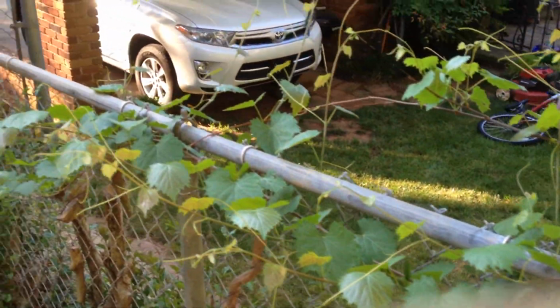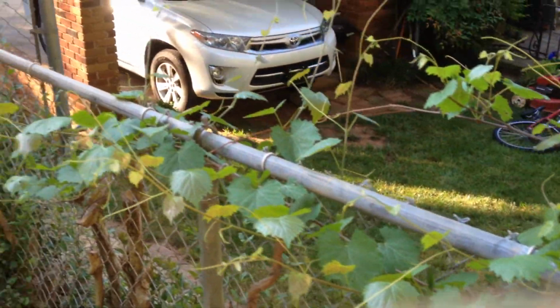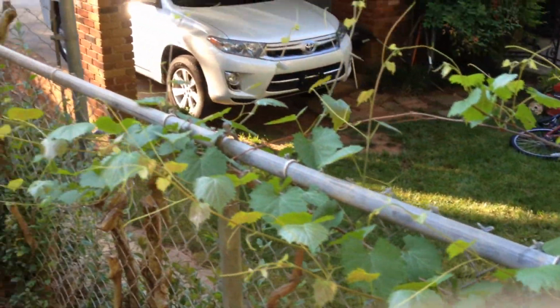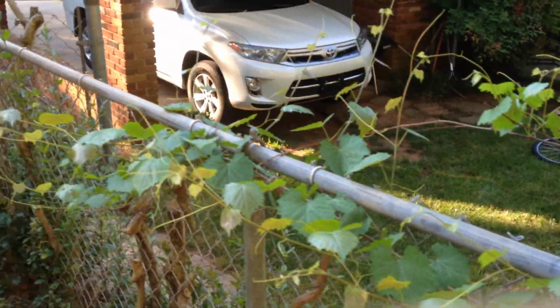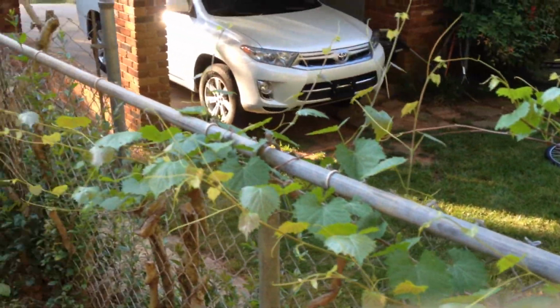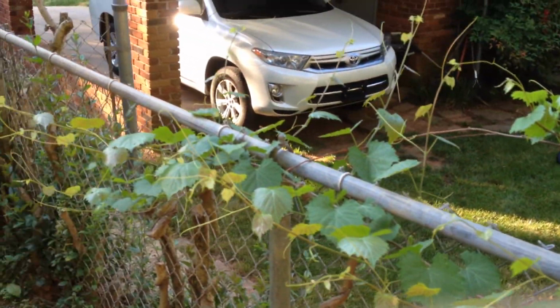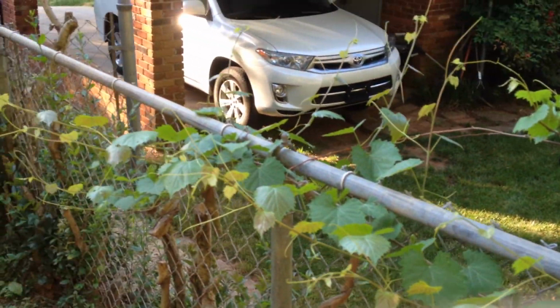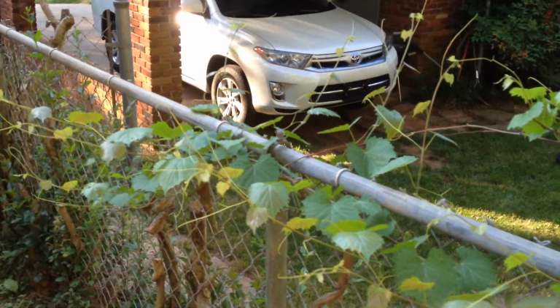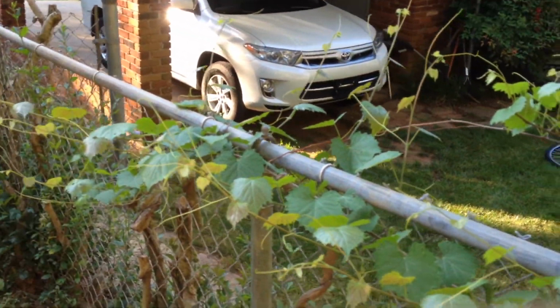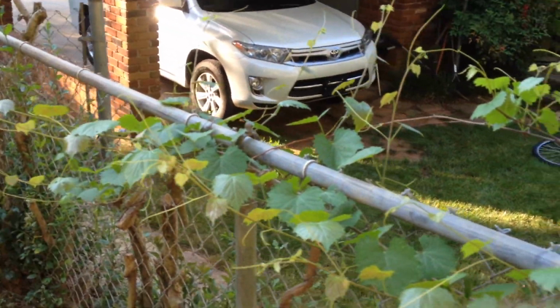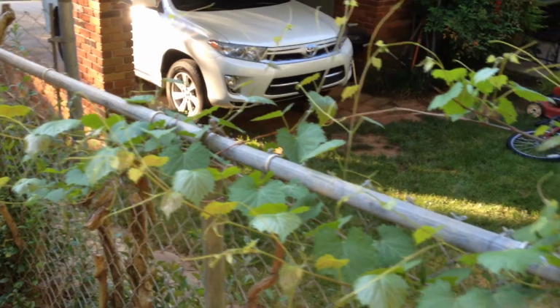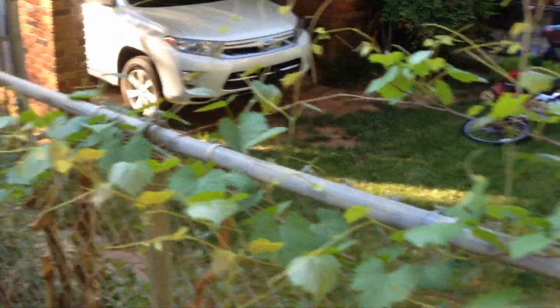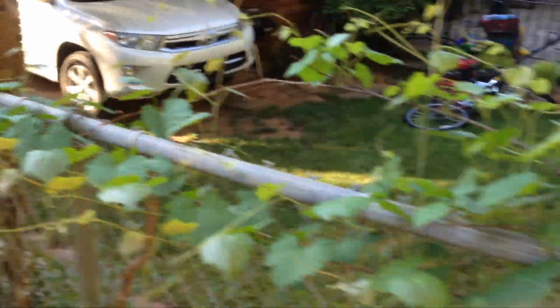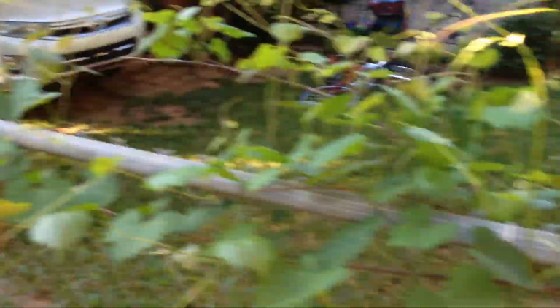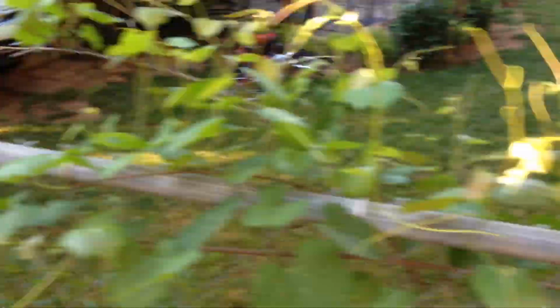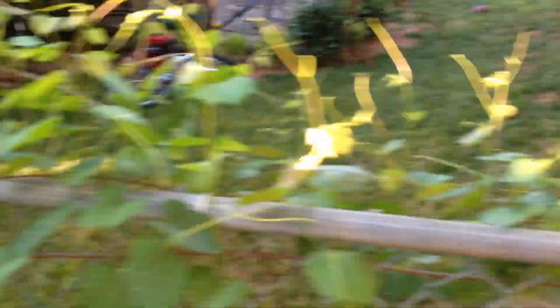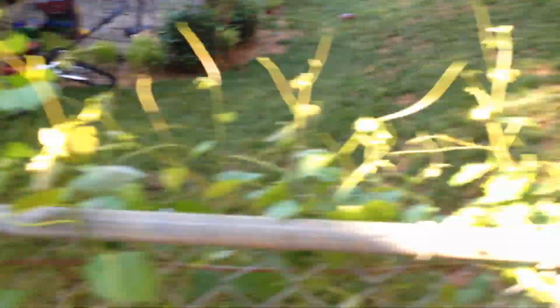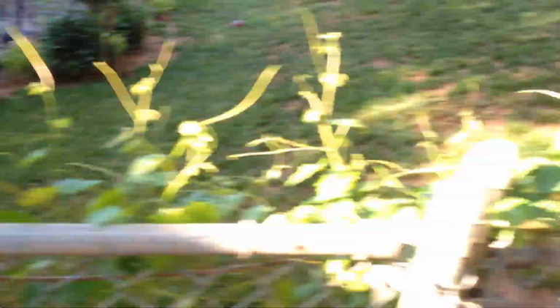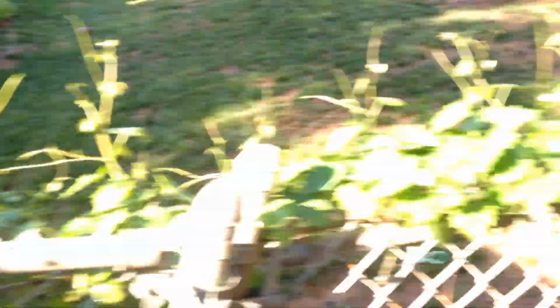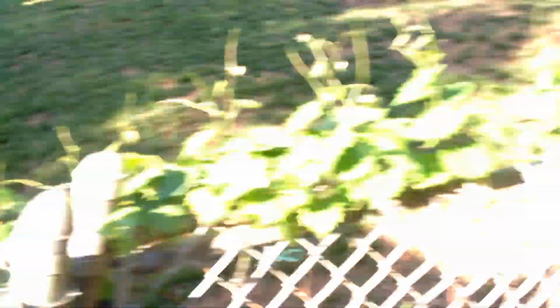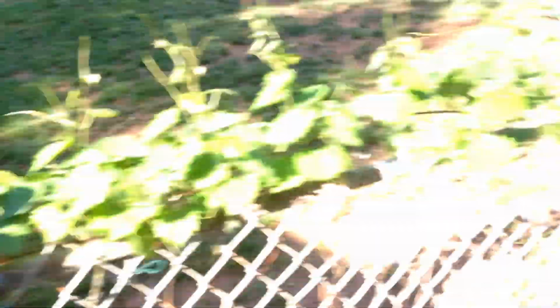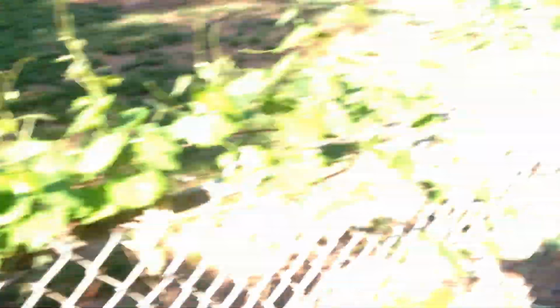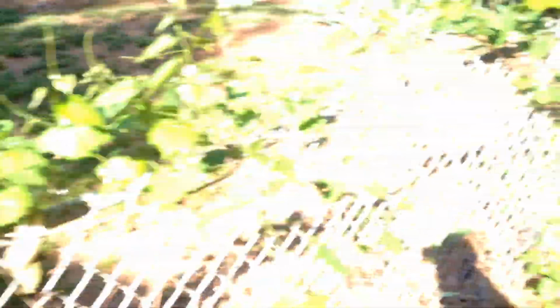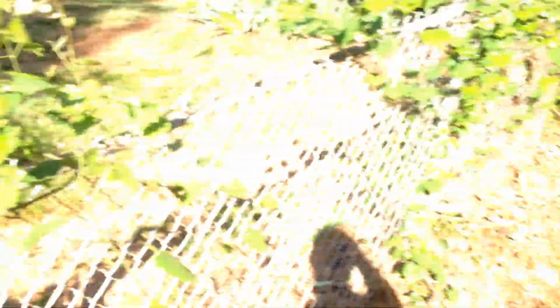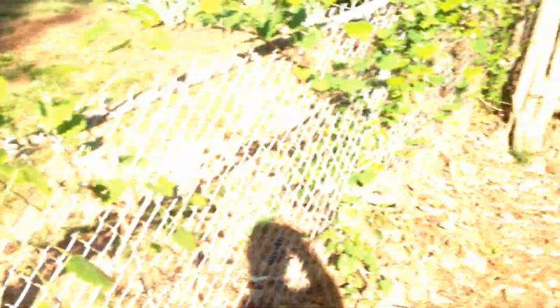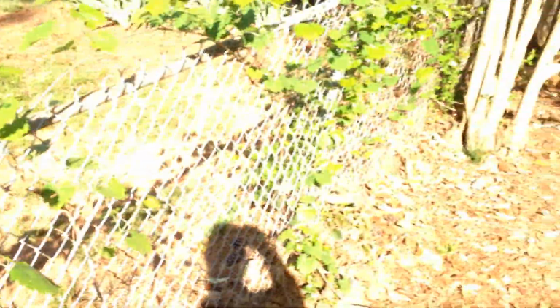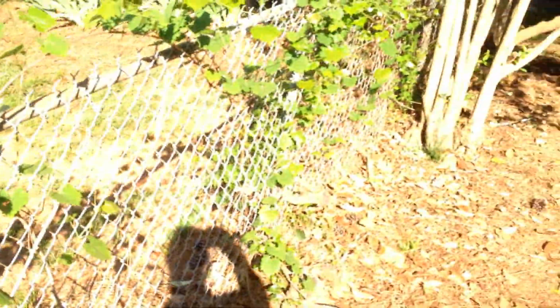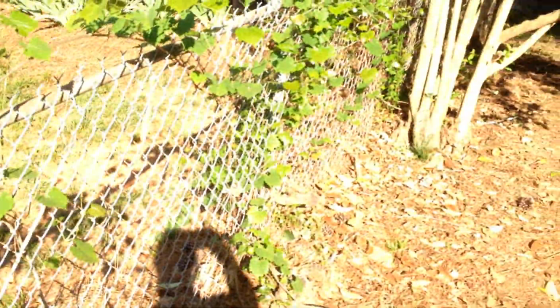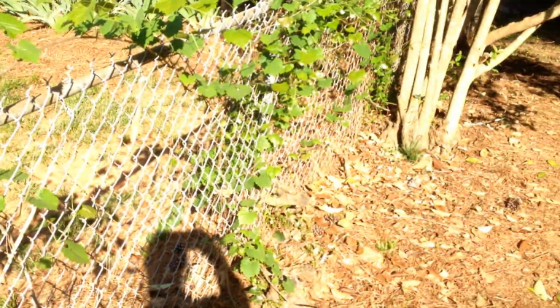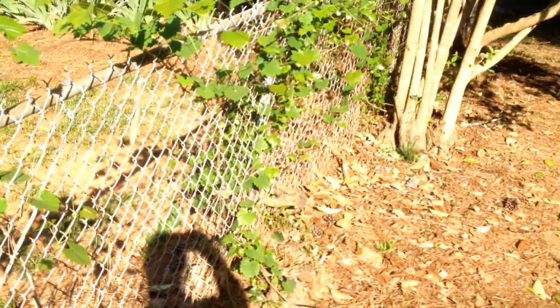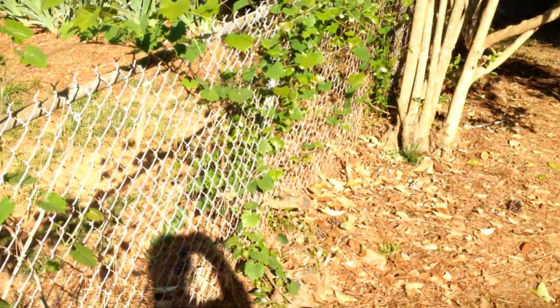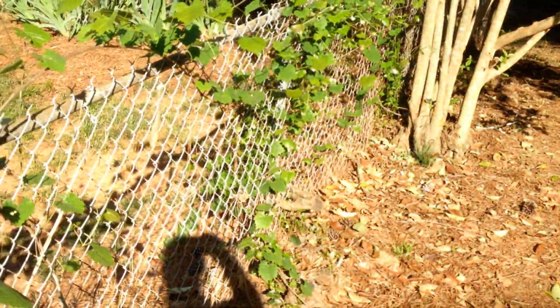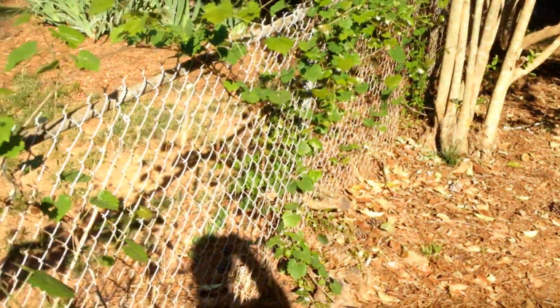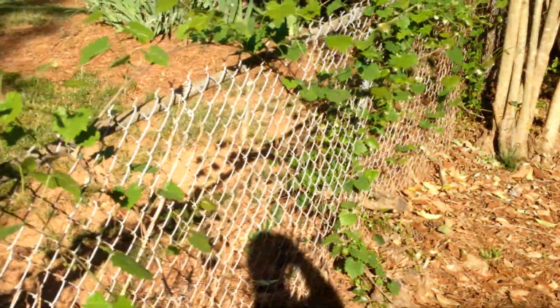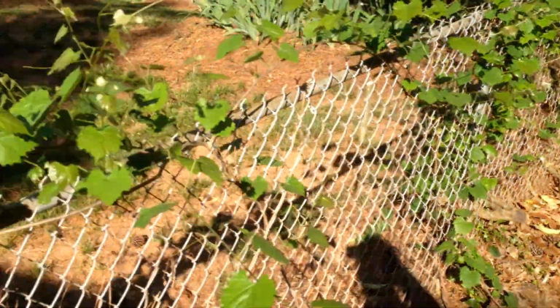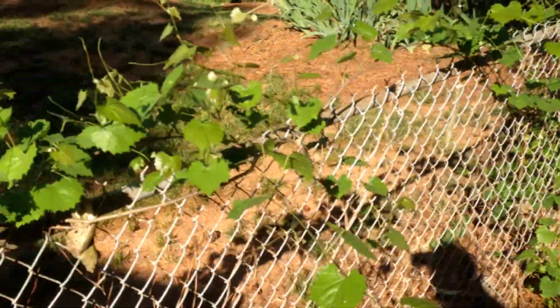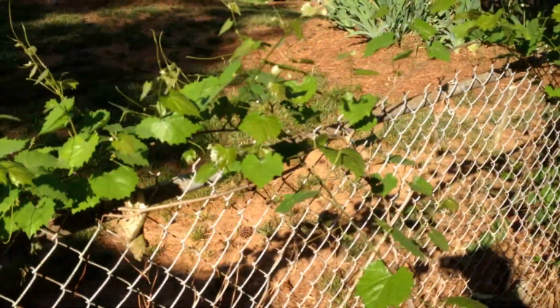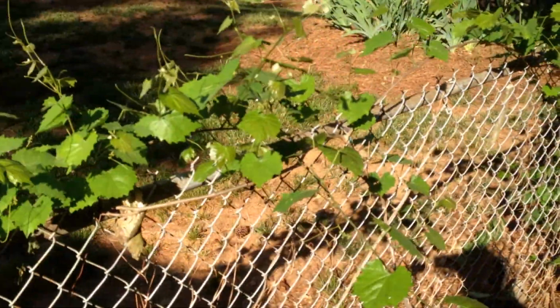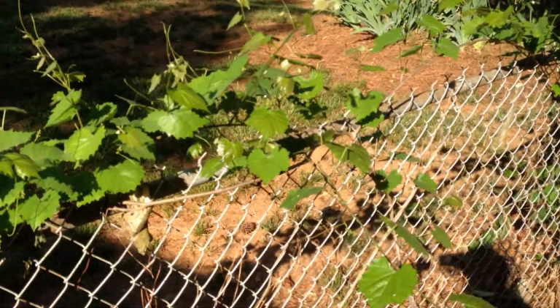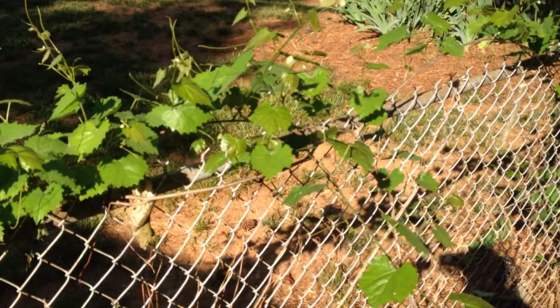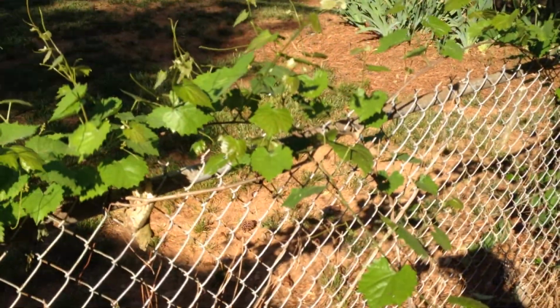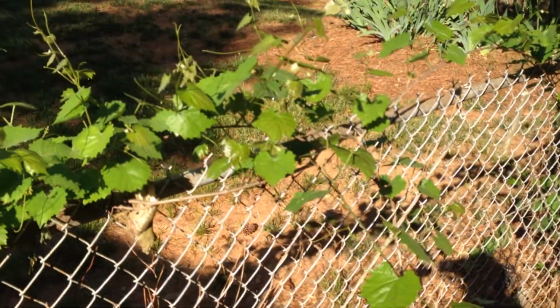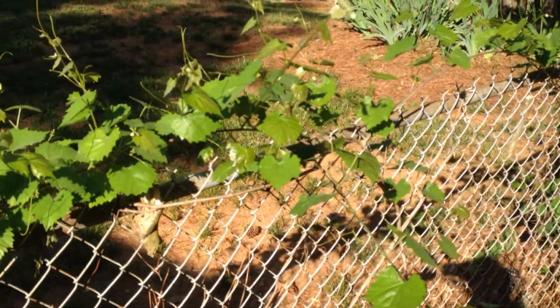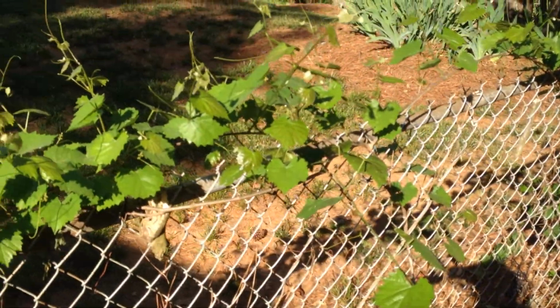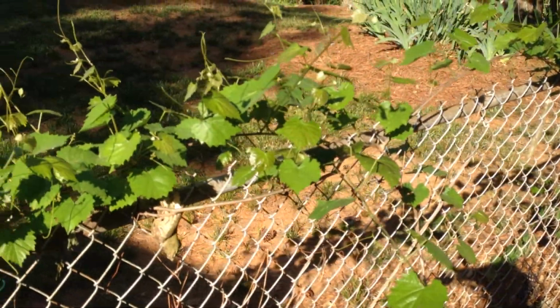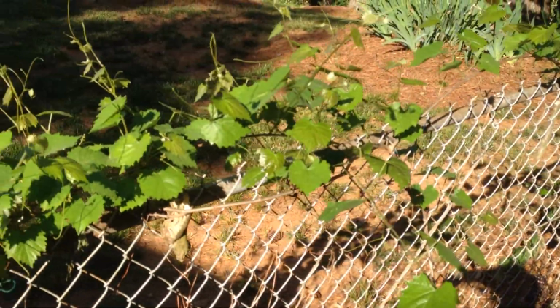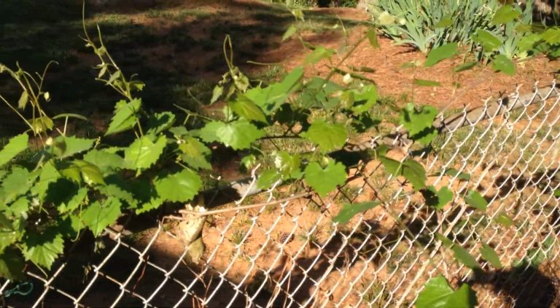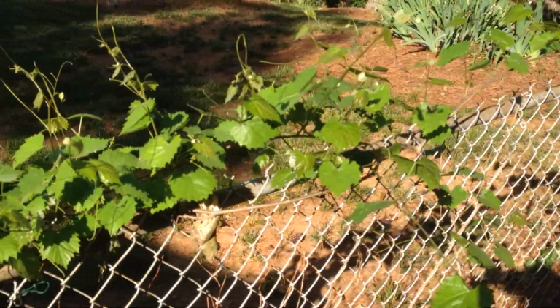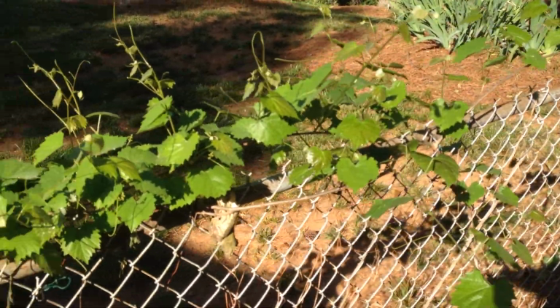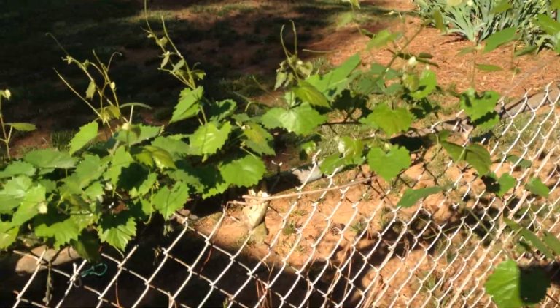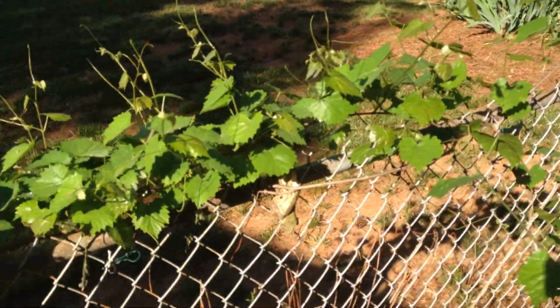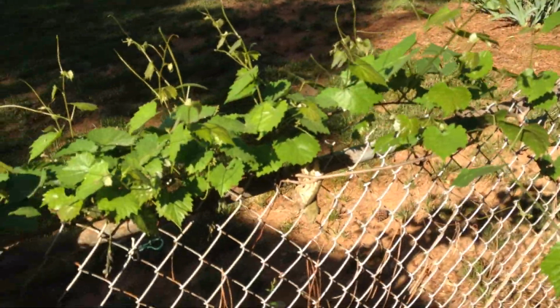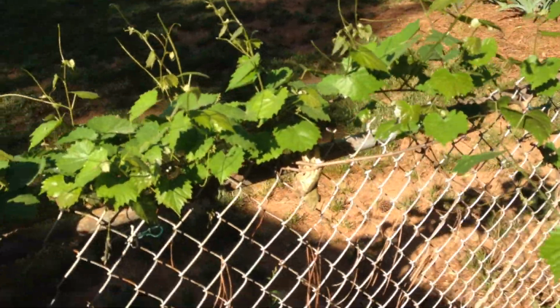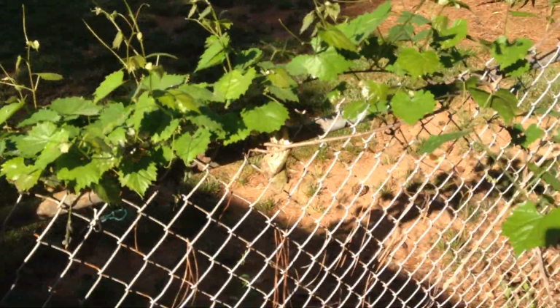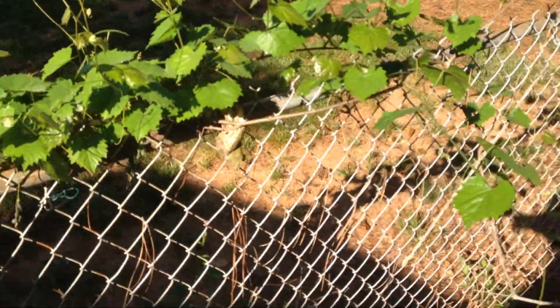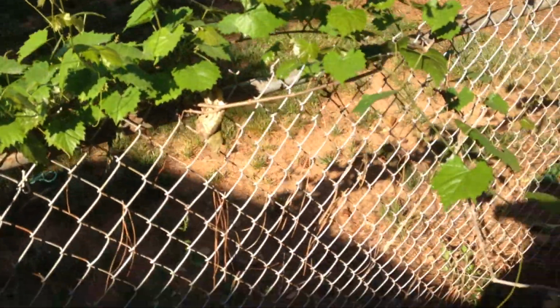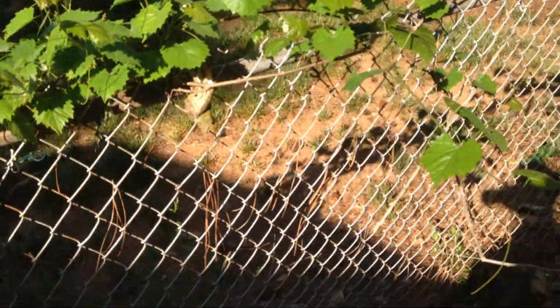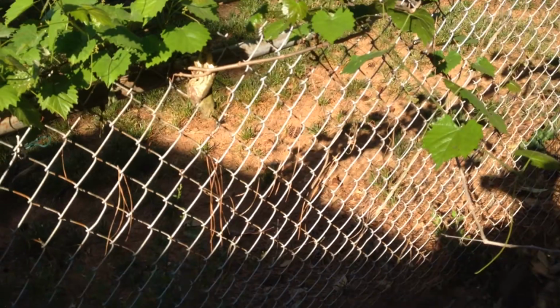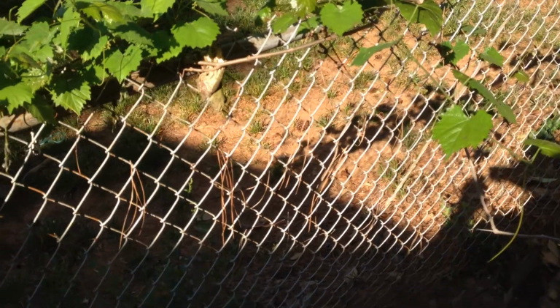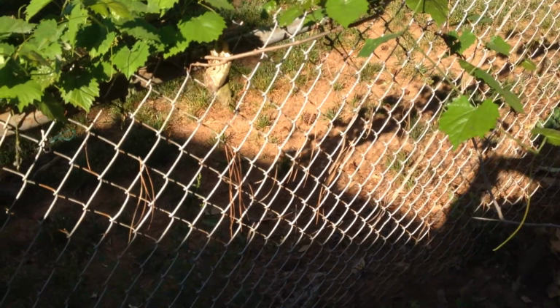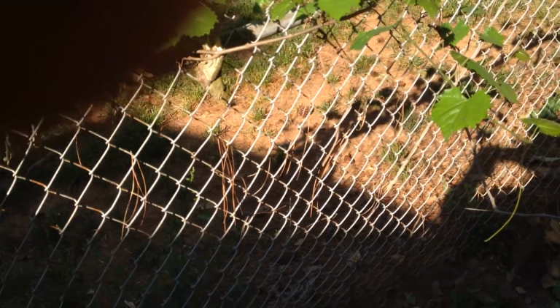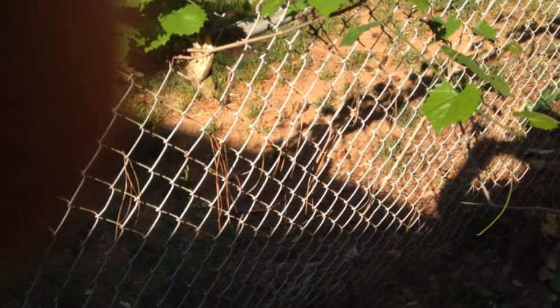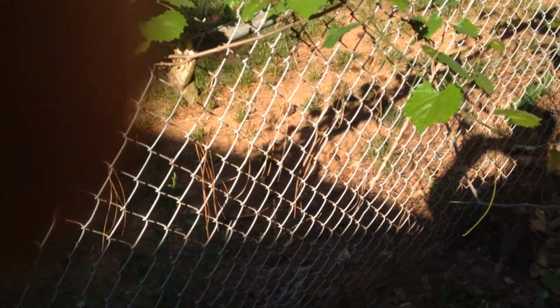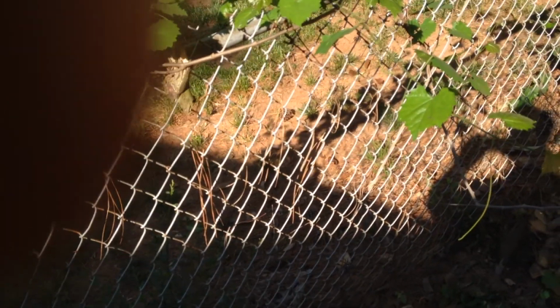It's growing about 25 to 30 feet of vine.